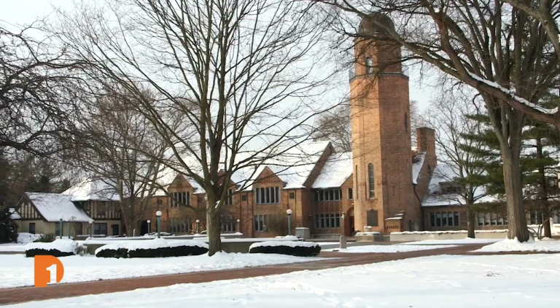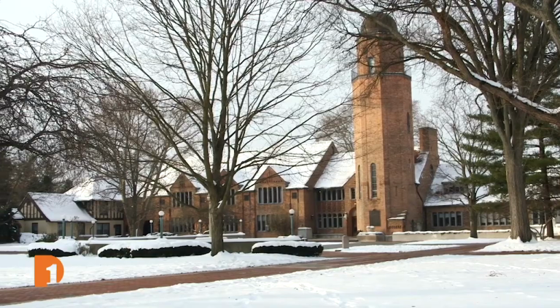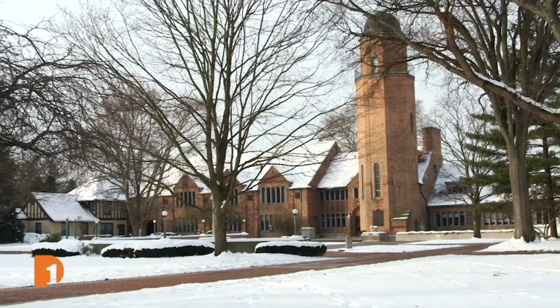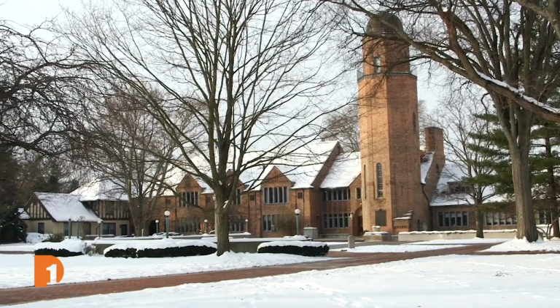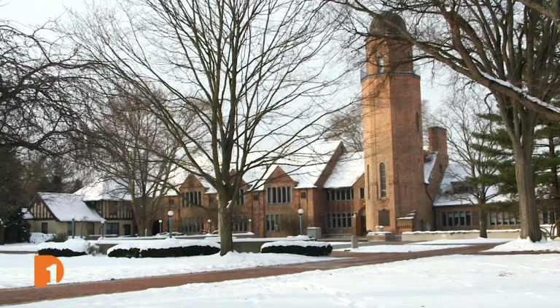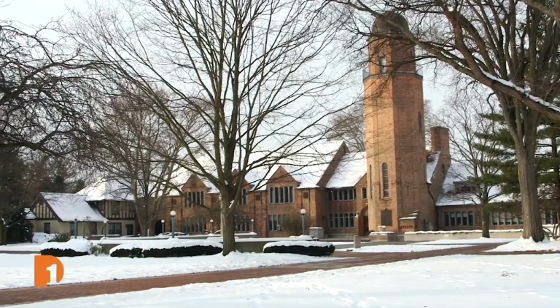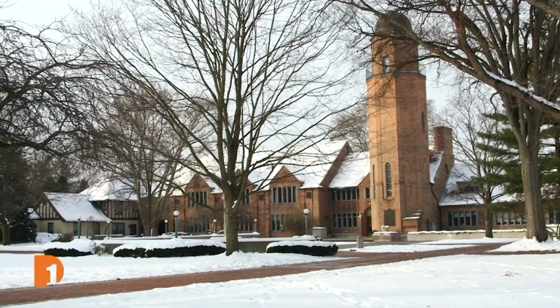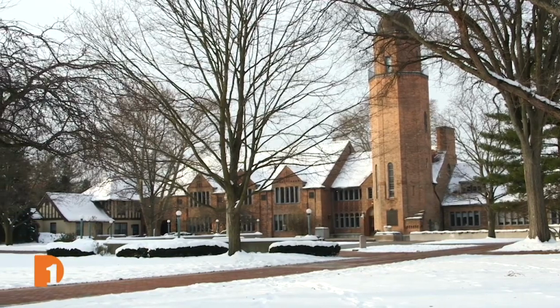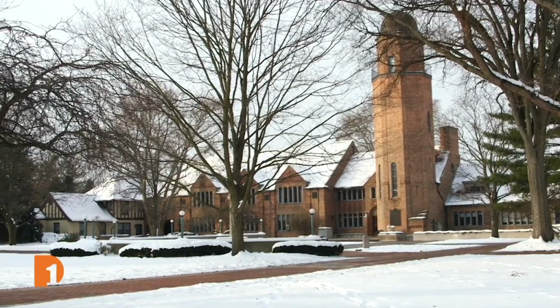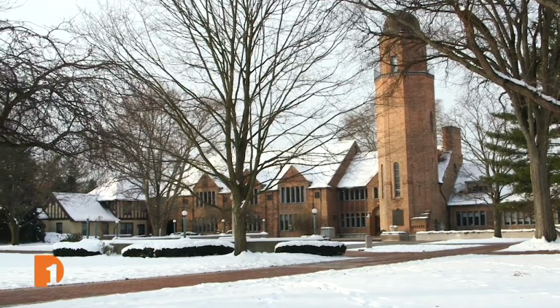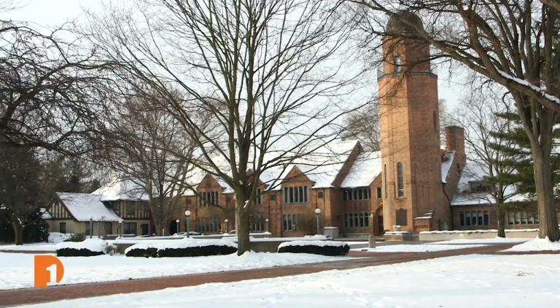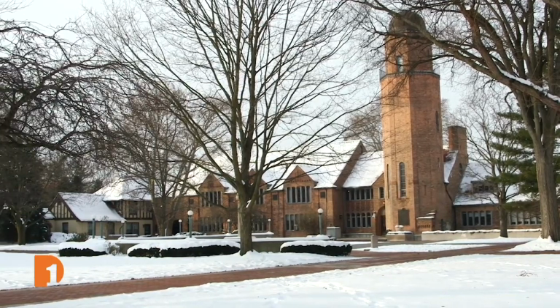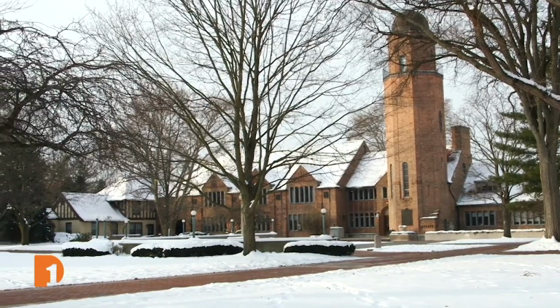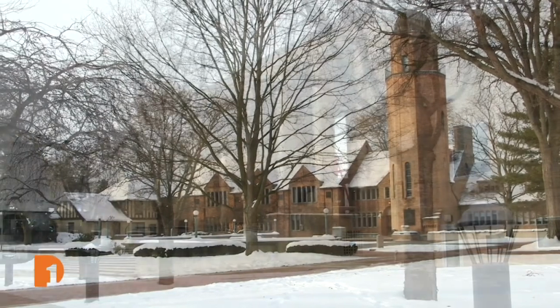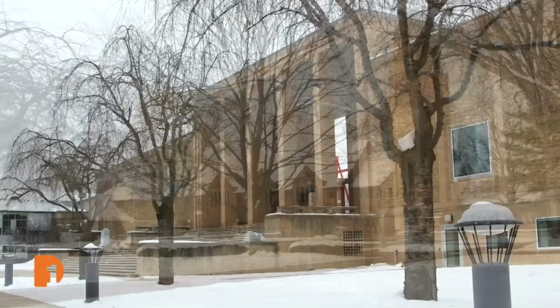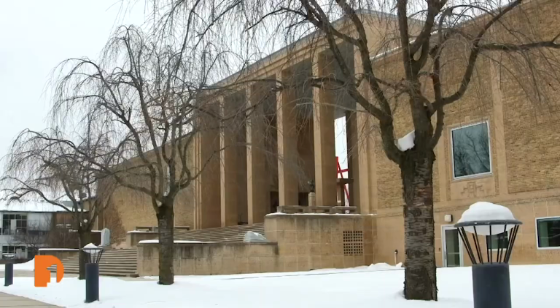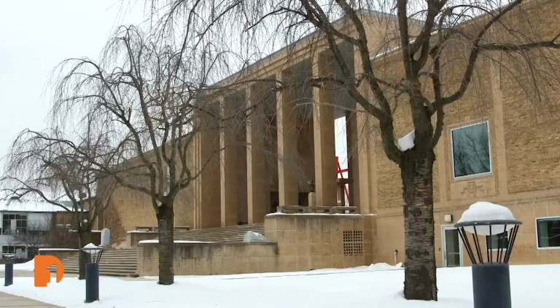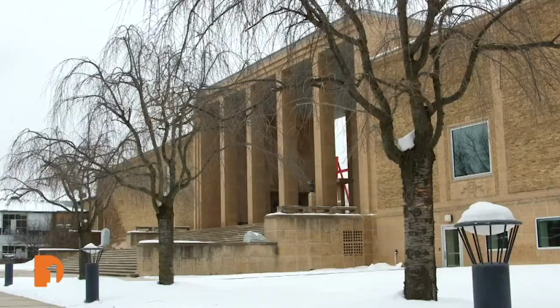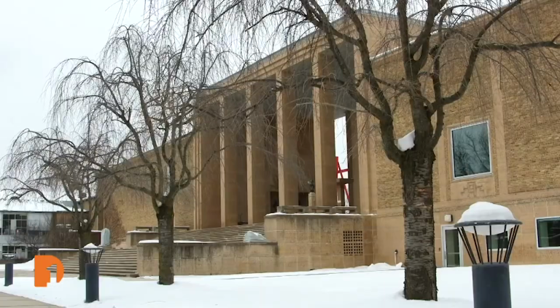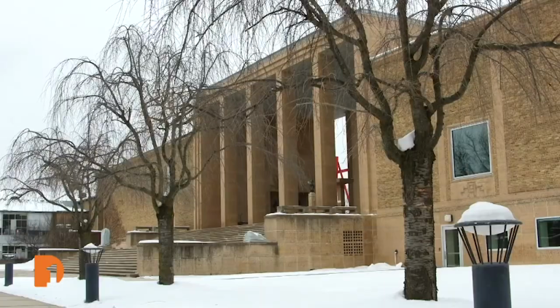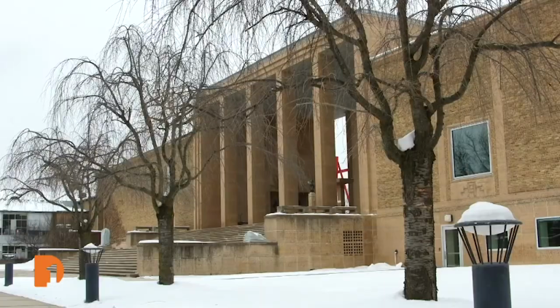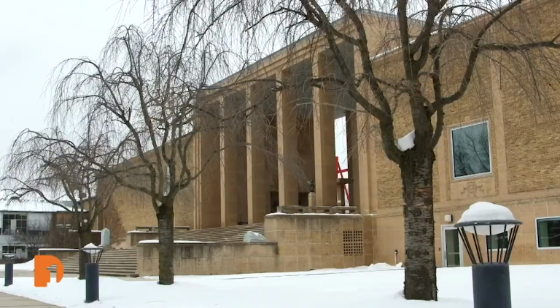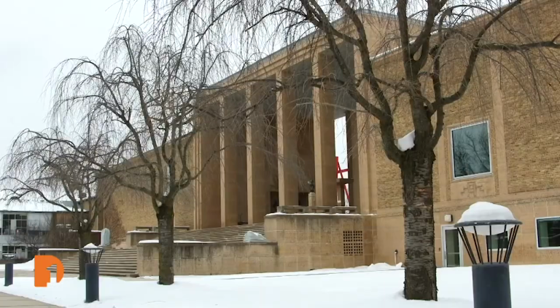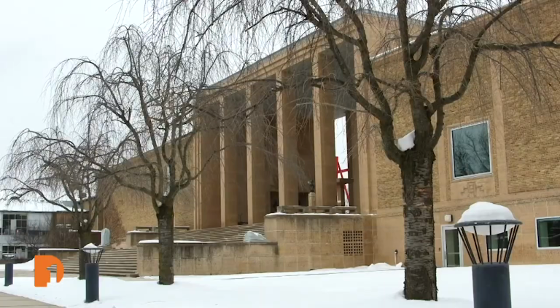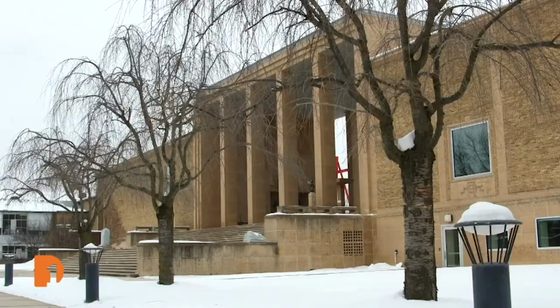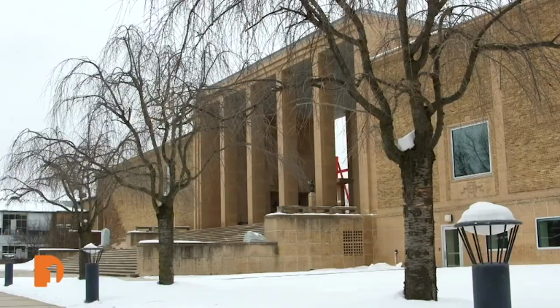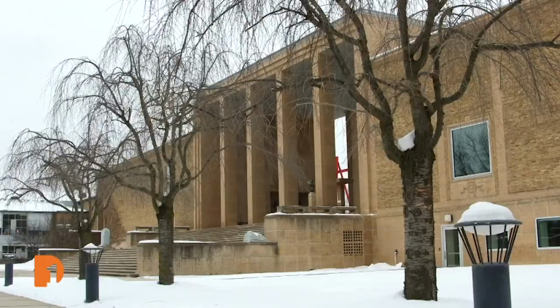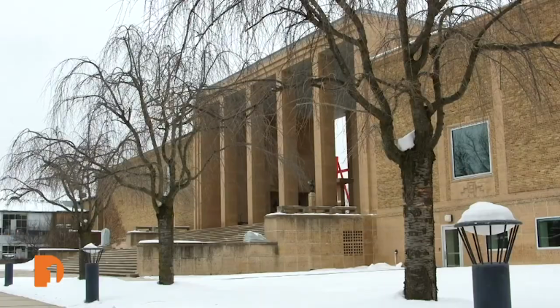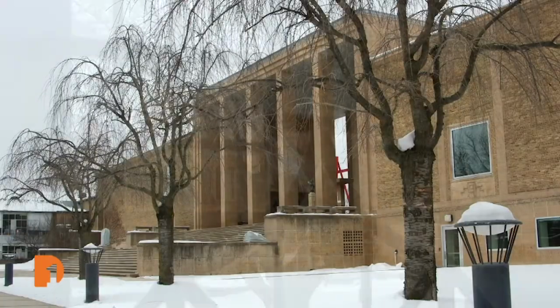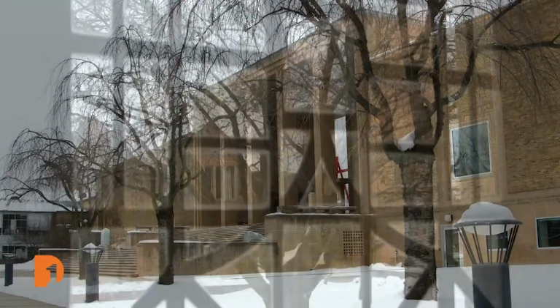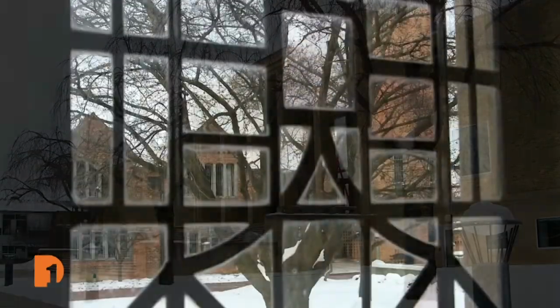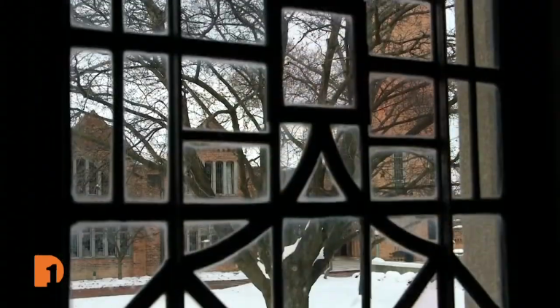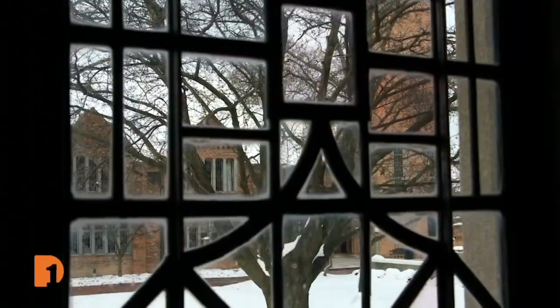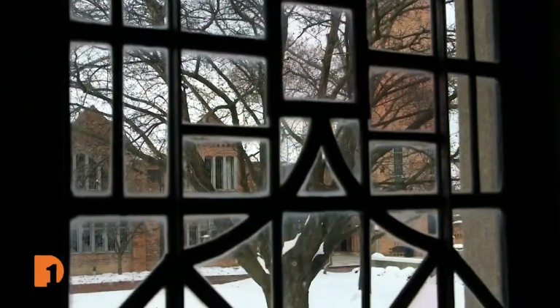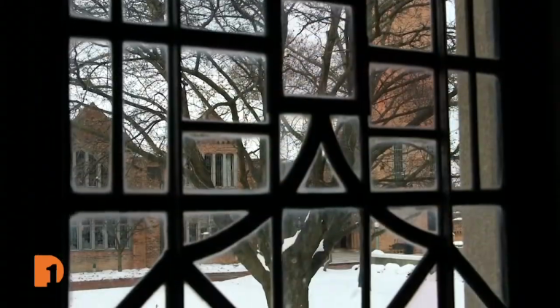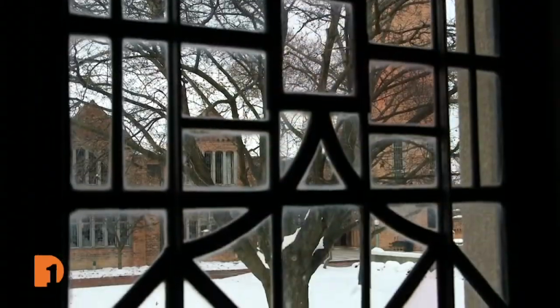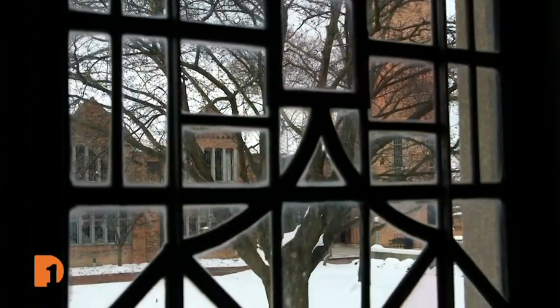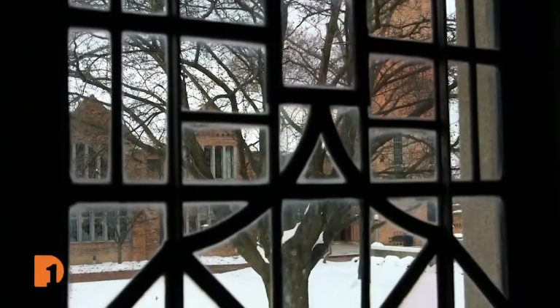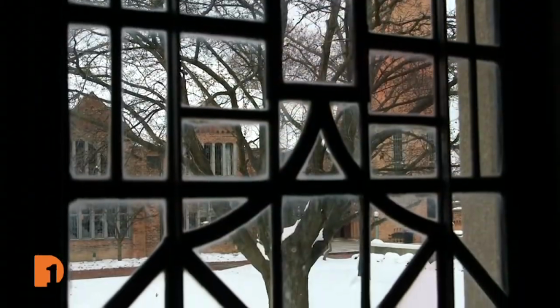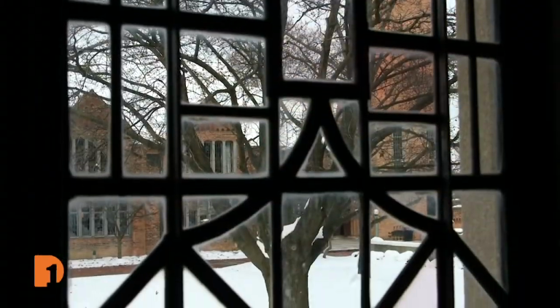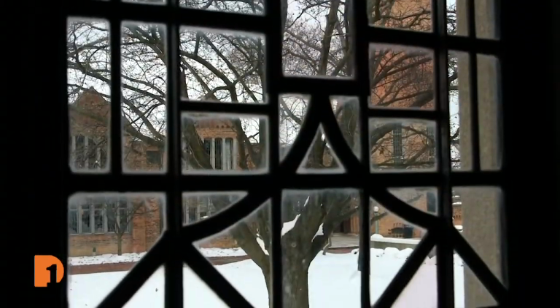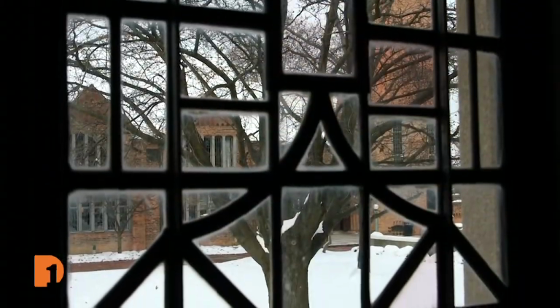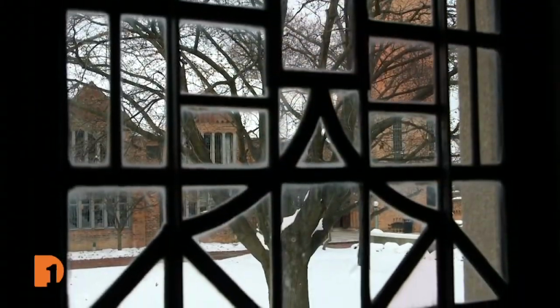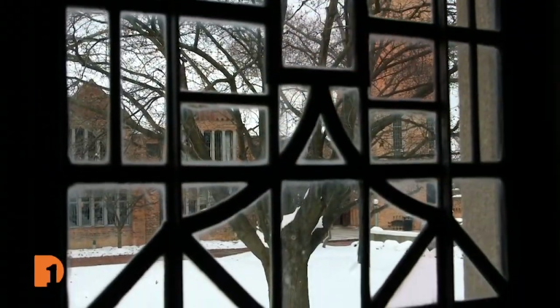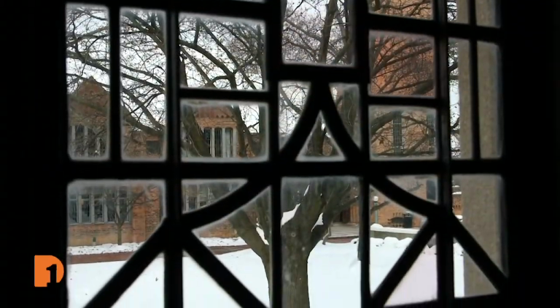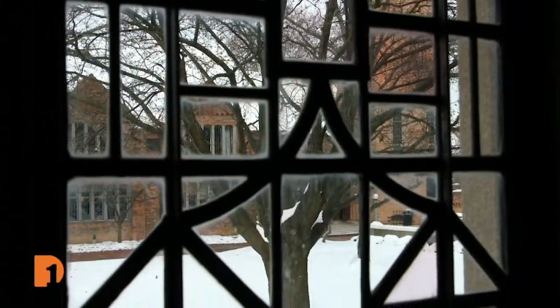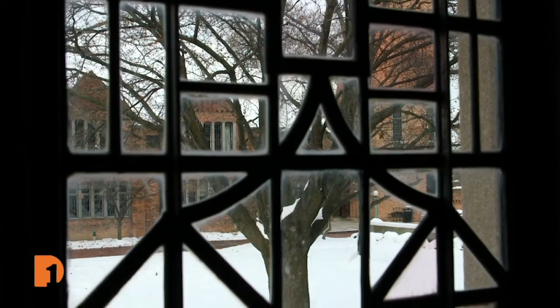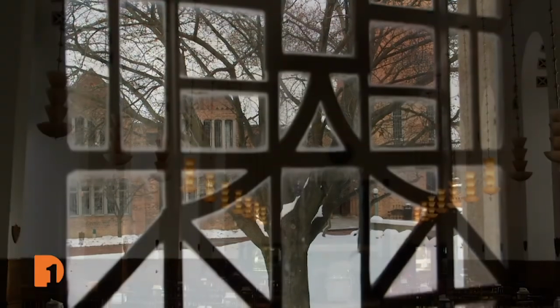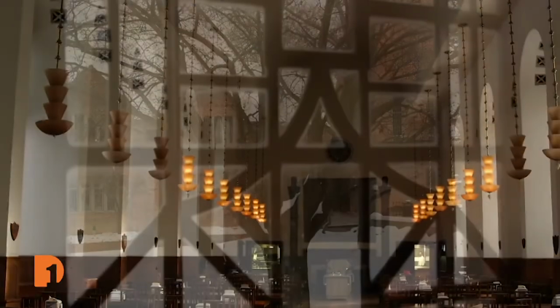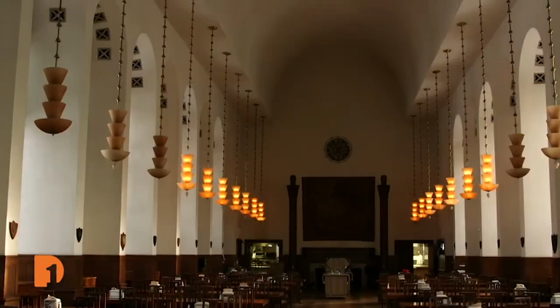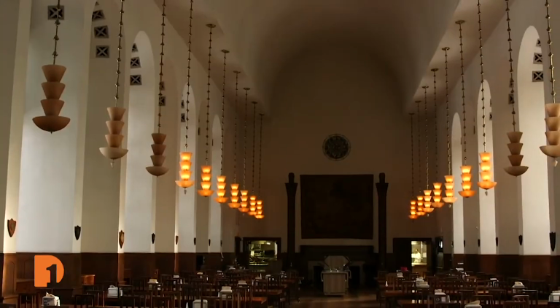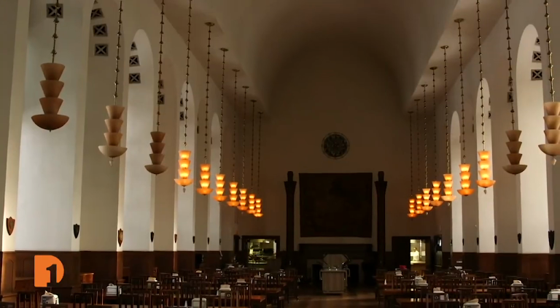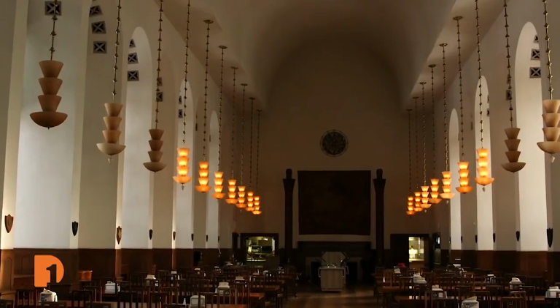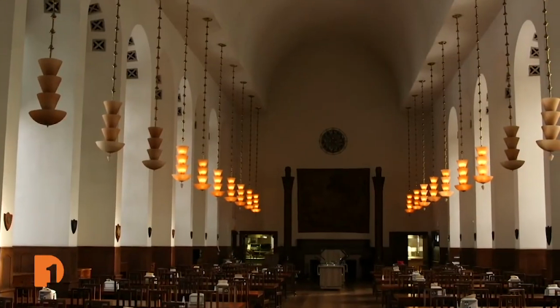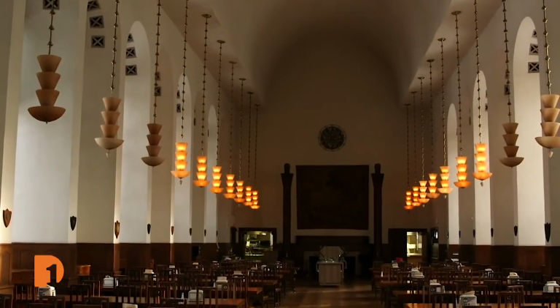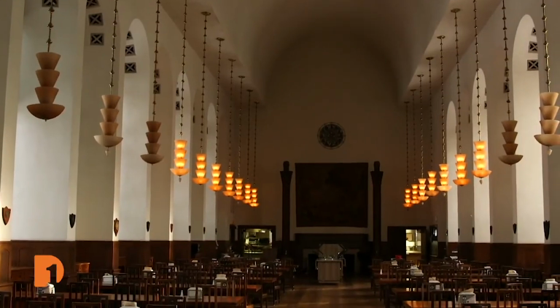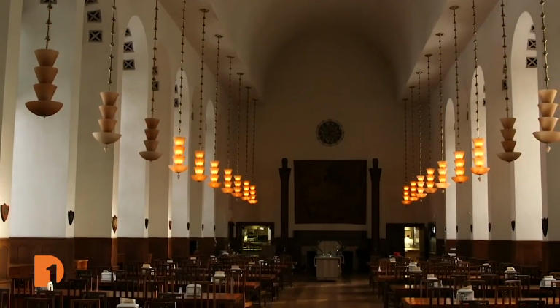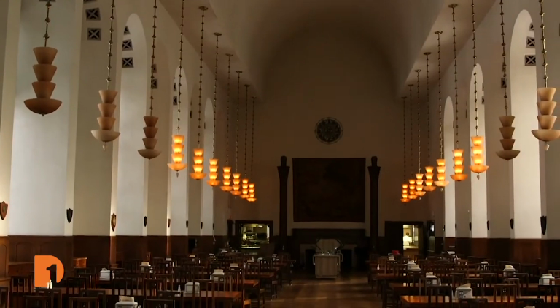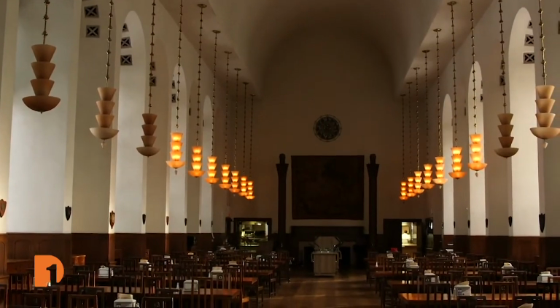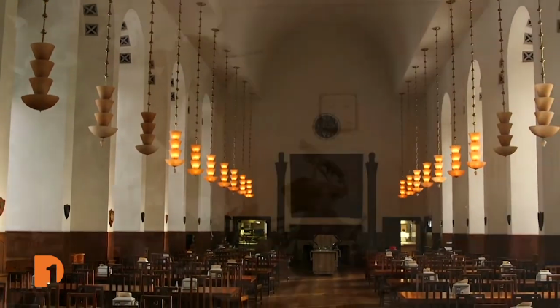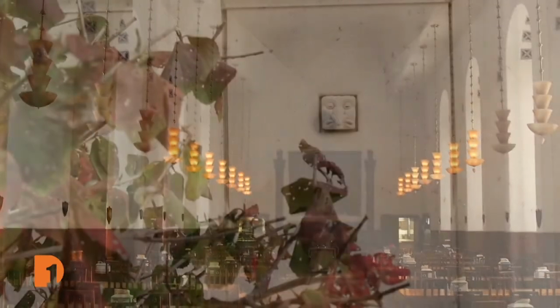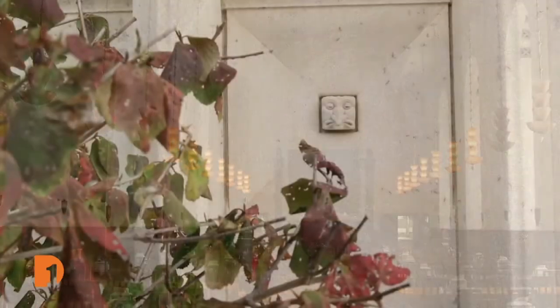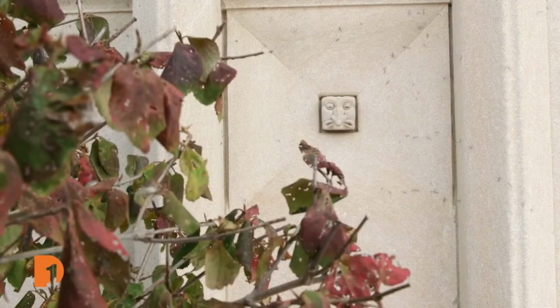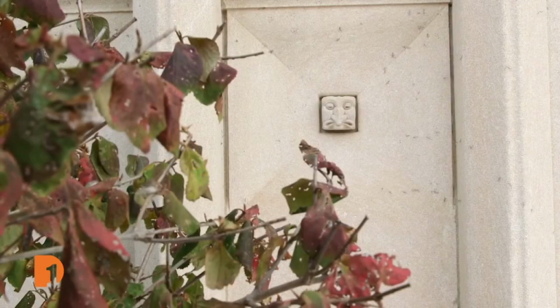We're starting at Cranbrook and a look at the live tours on social media that give people a closer look at Eliel Saarinen's work.